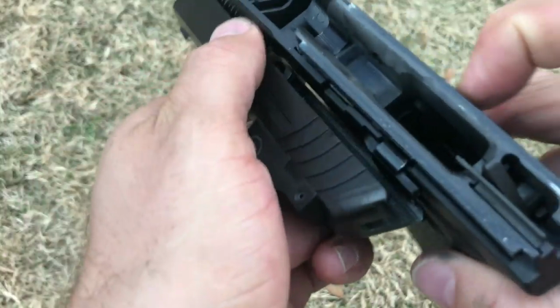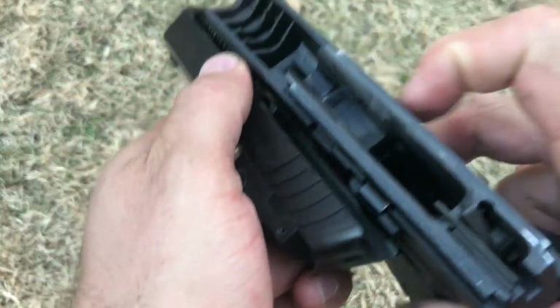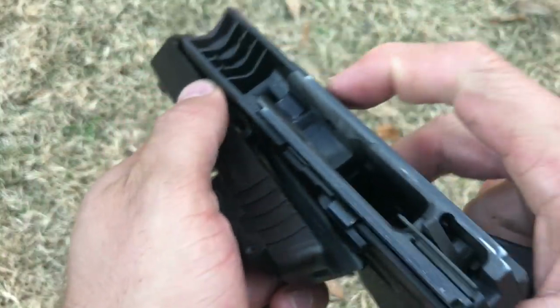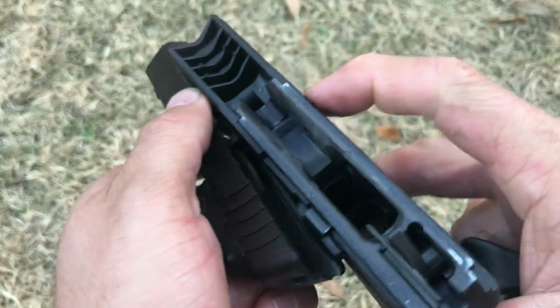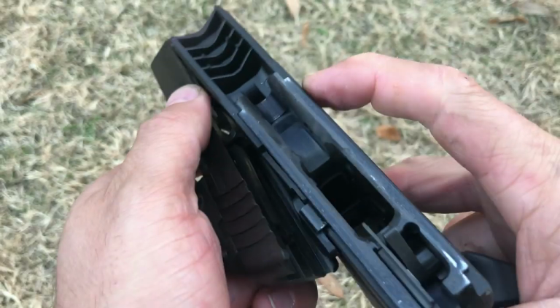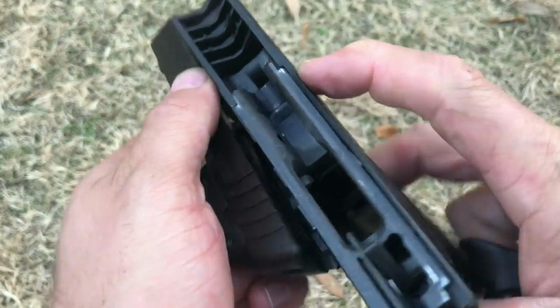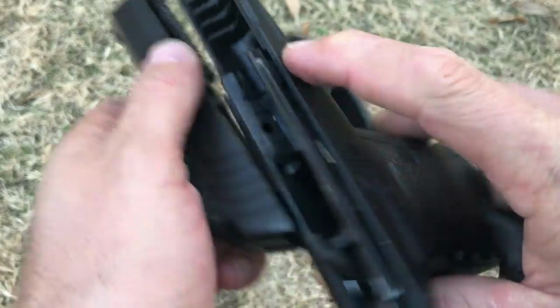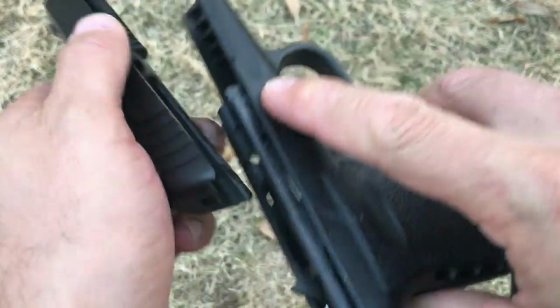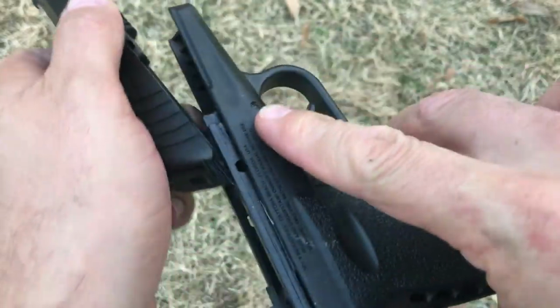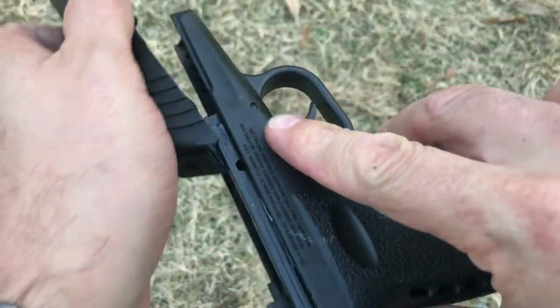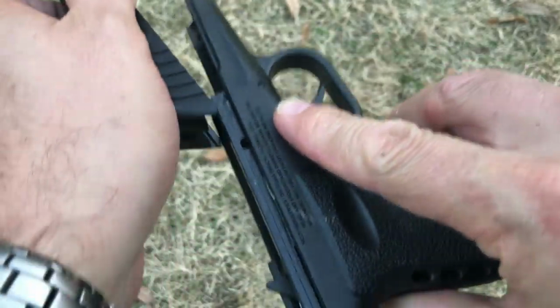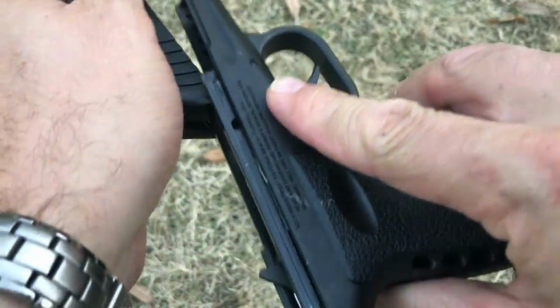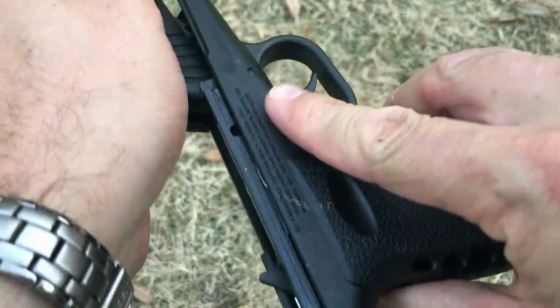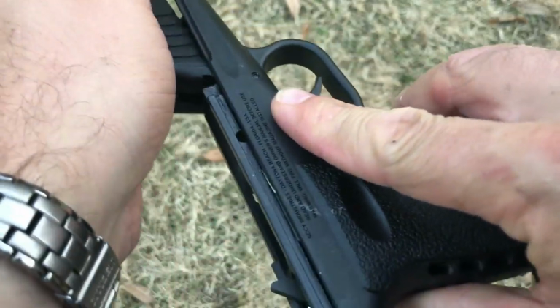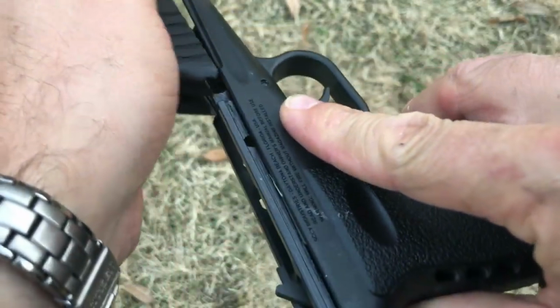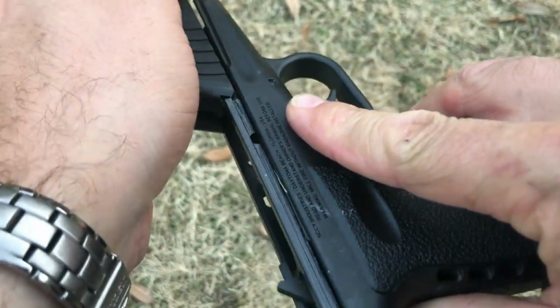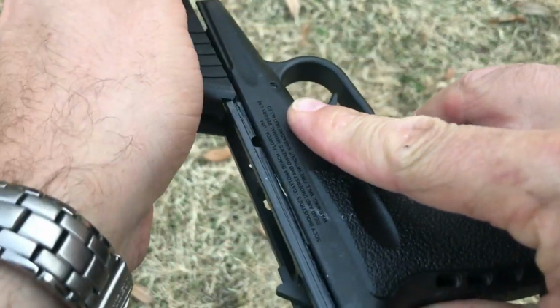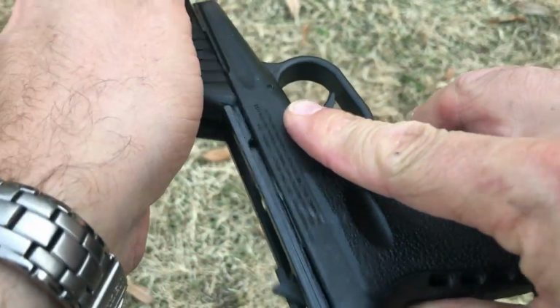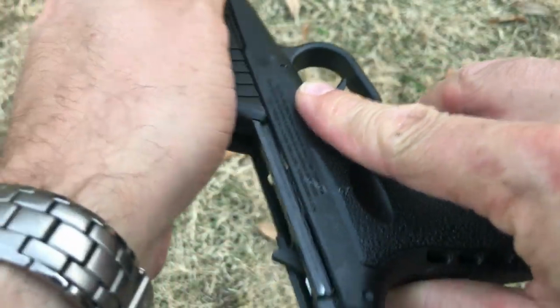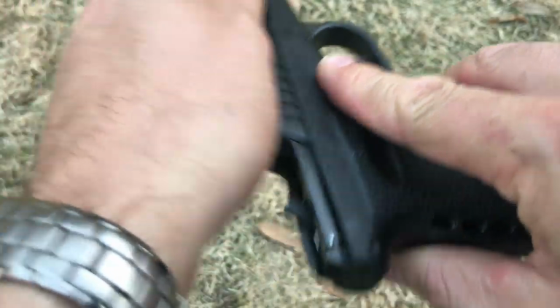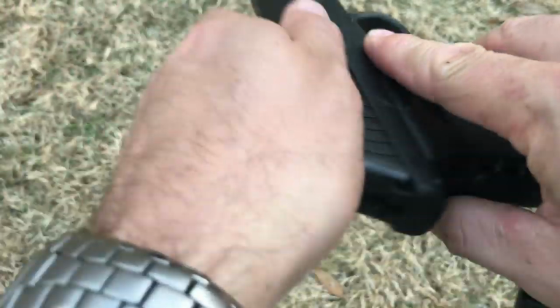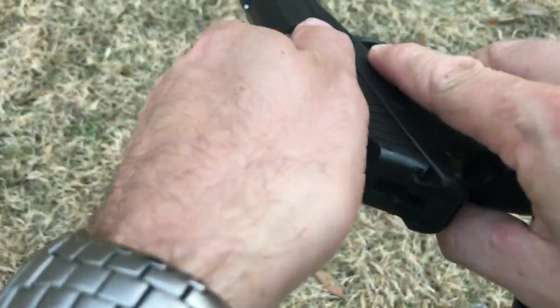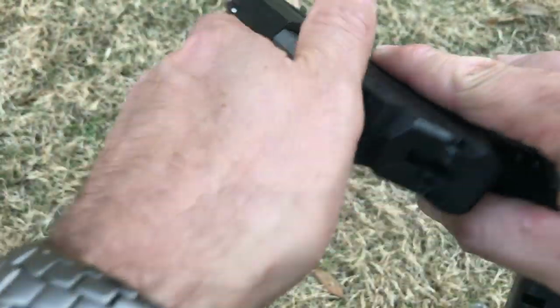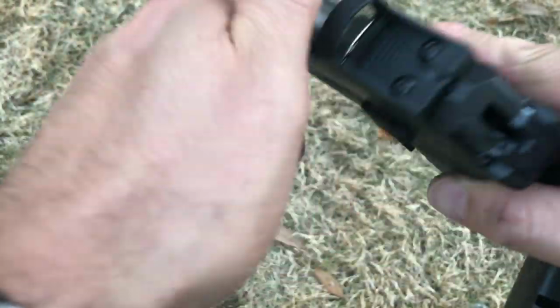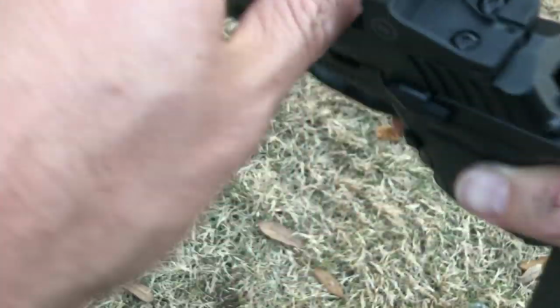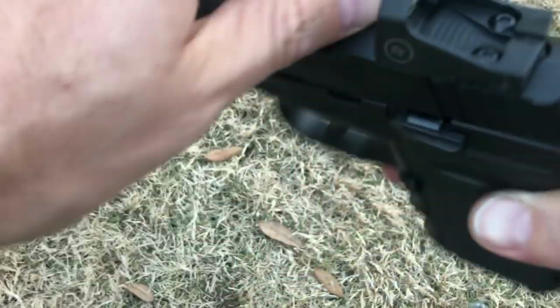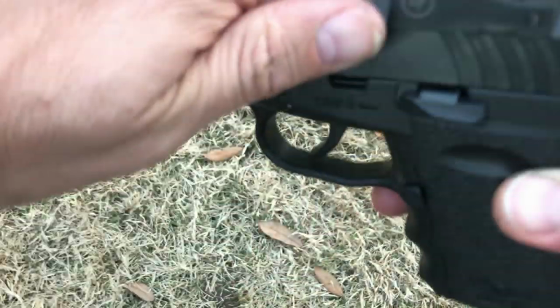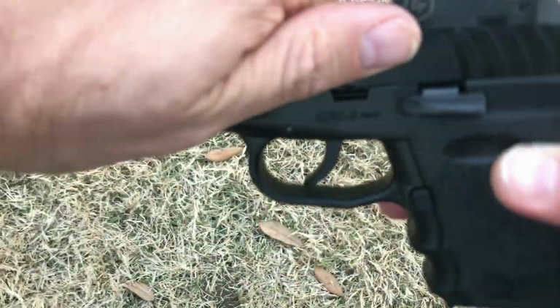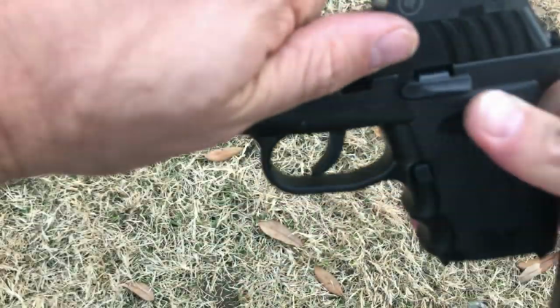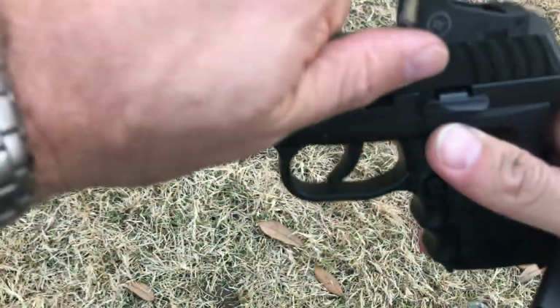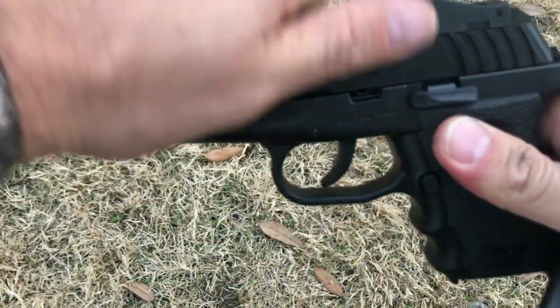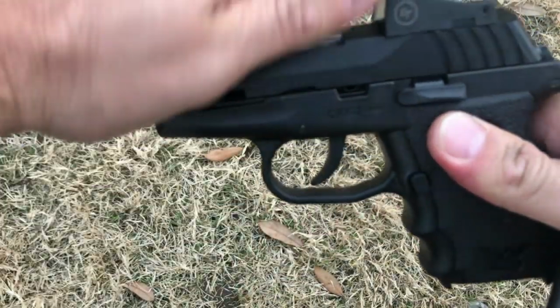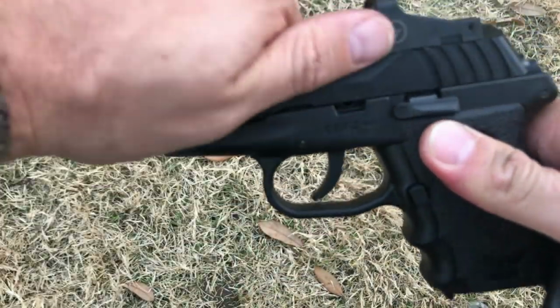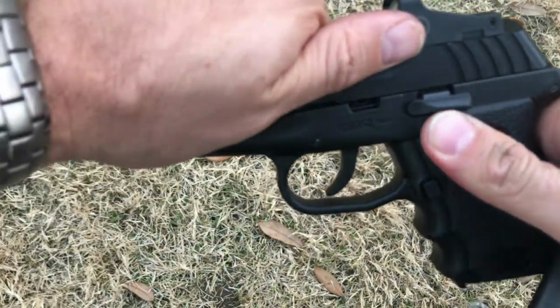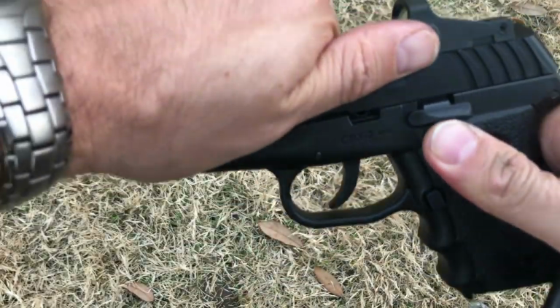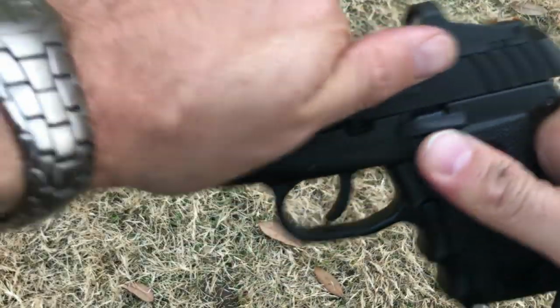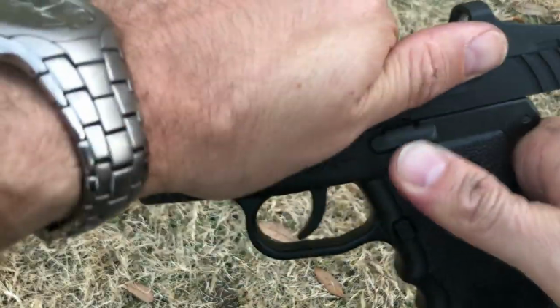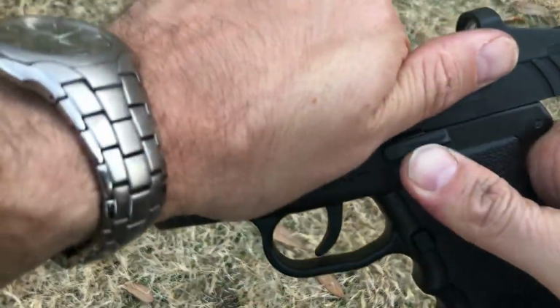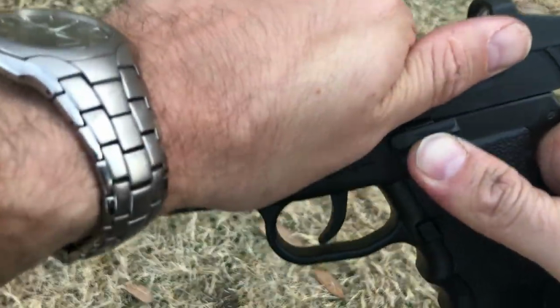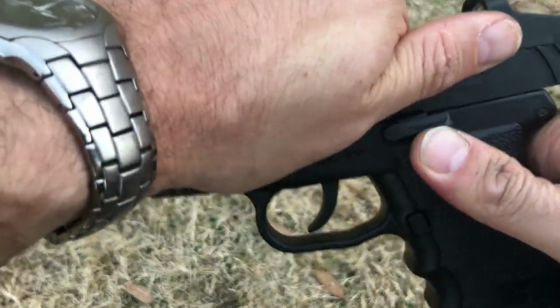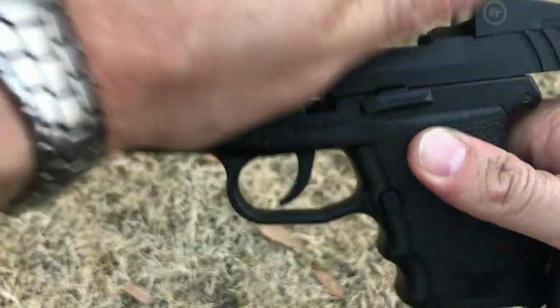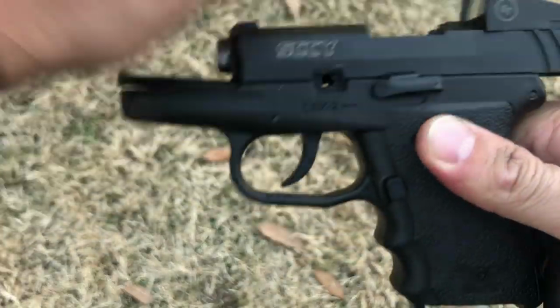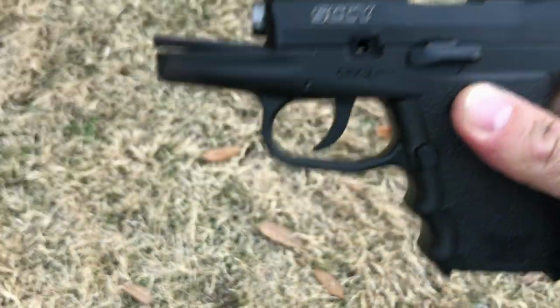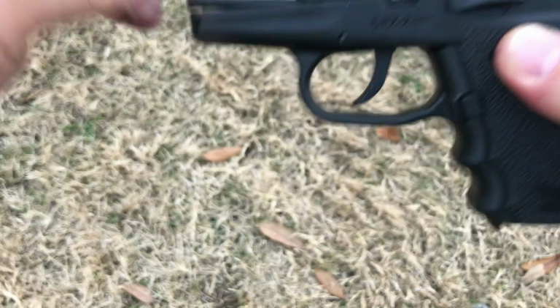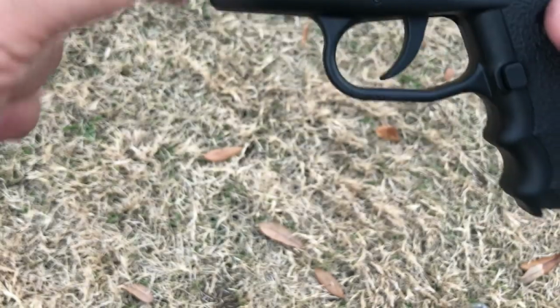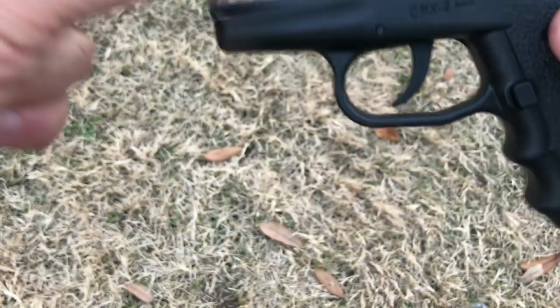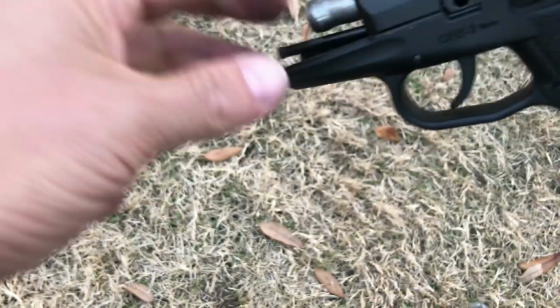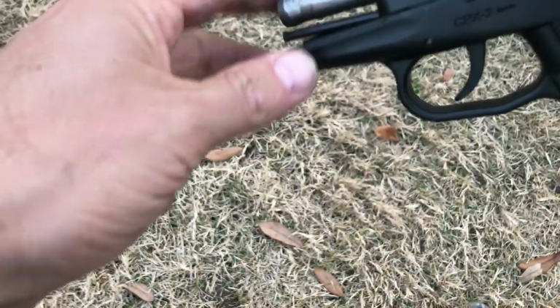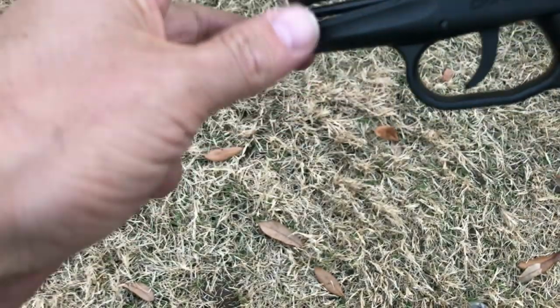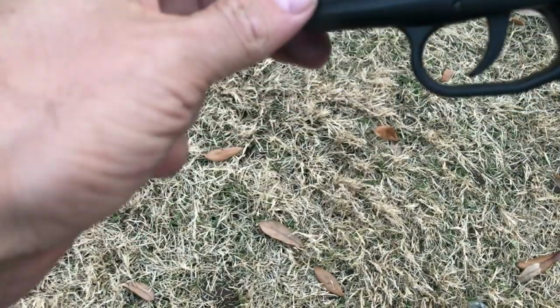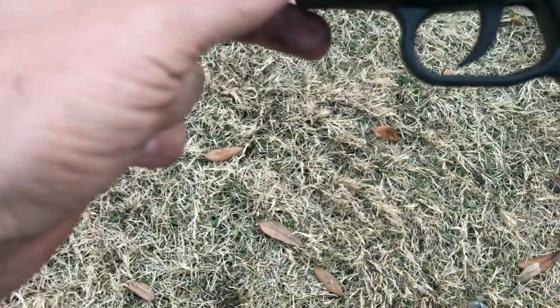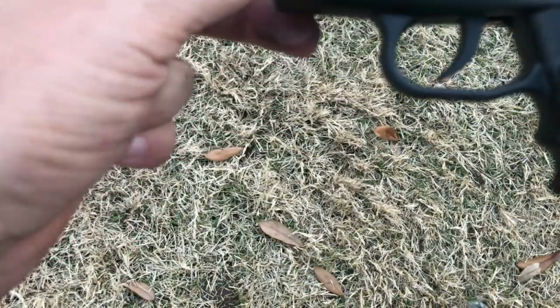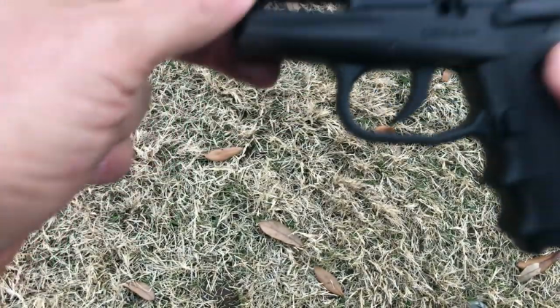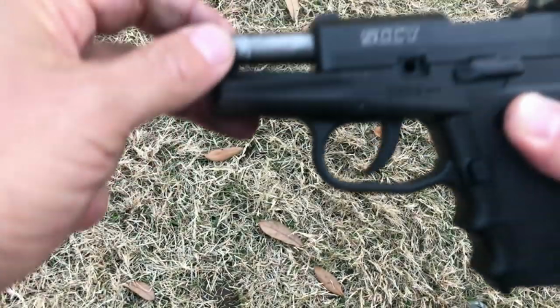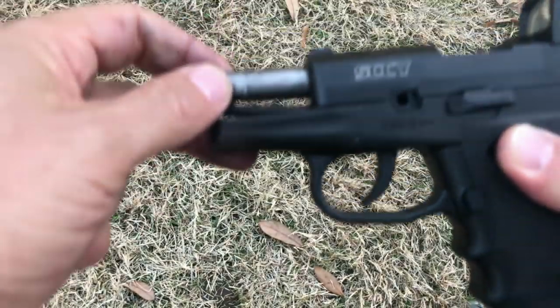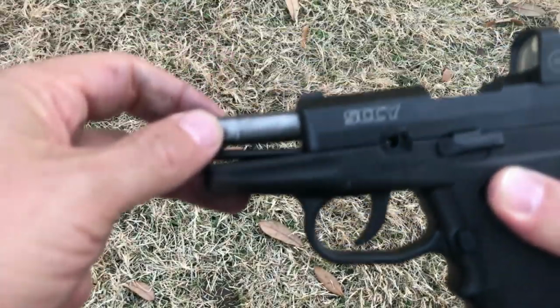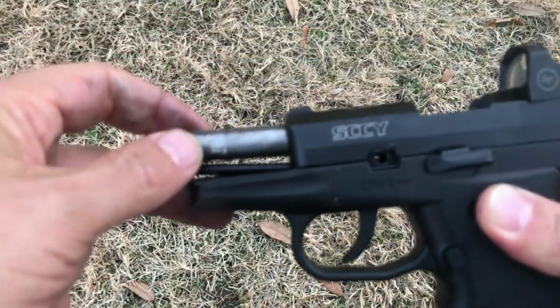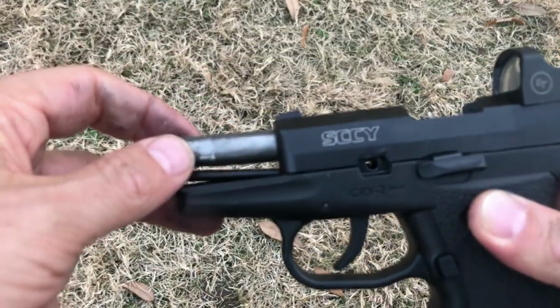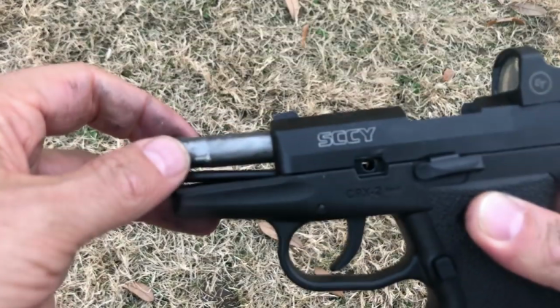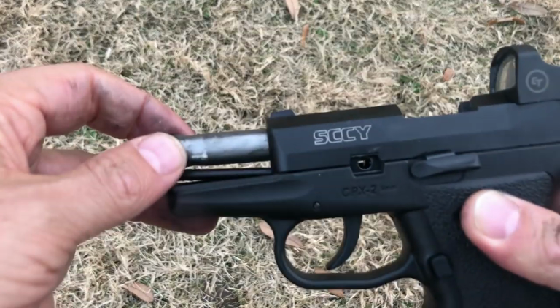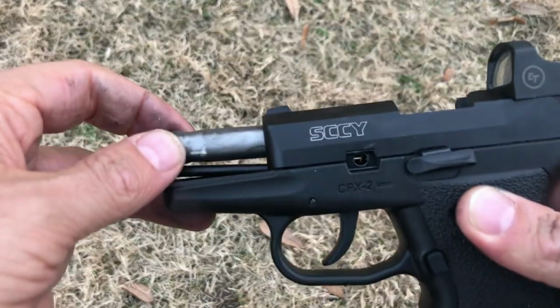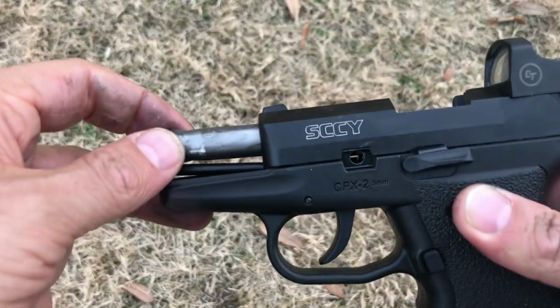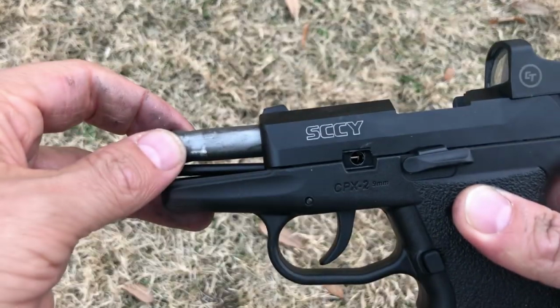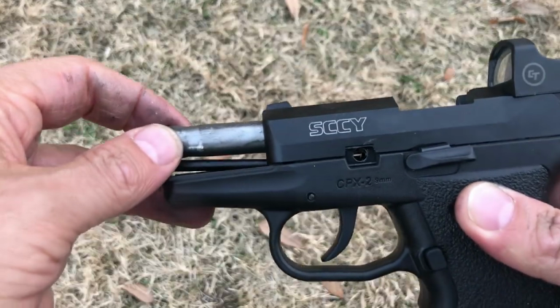The star of the show is the electronic sight, the Crimson Trace CTS-1500, which is about a 3.5 MOA dot.